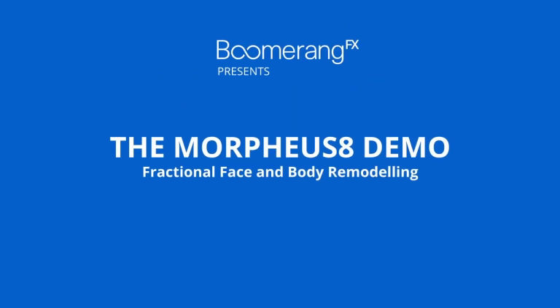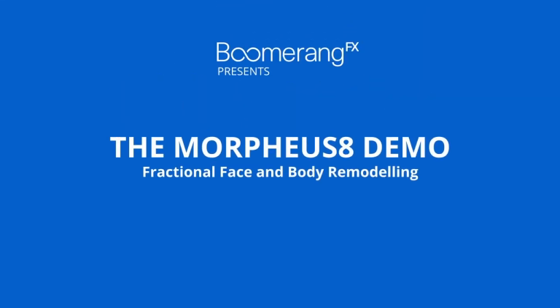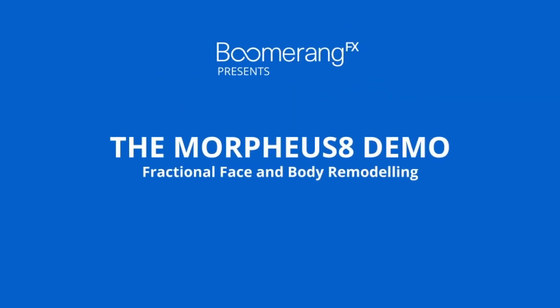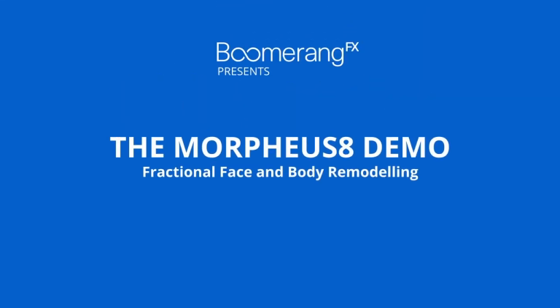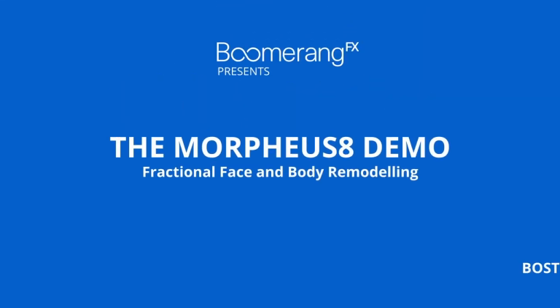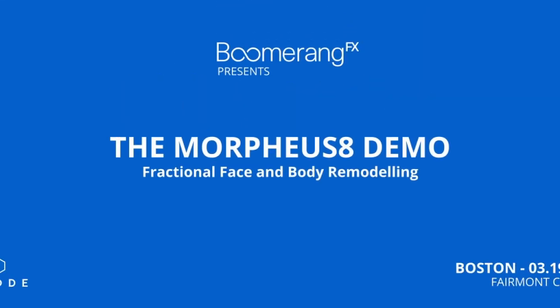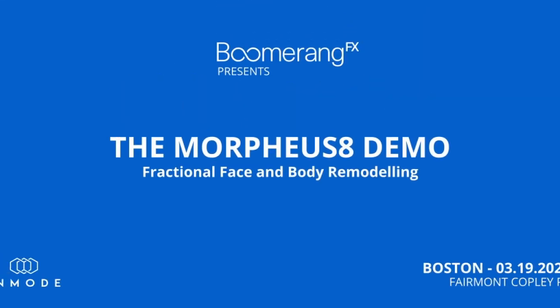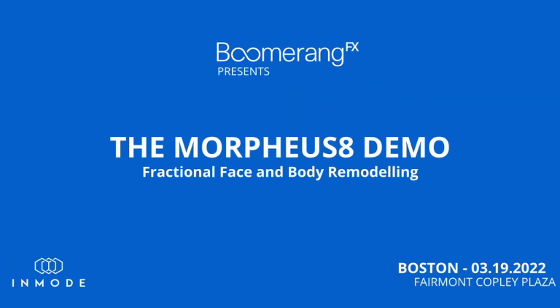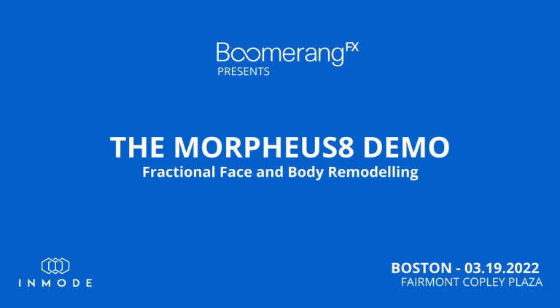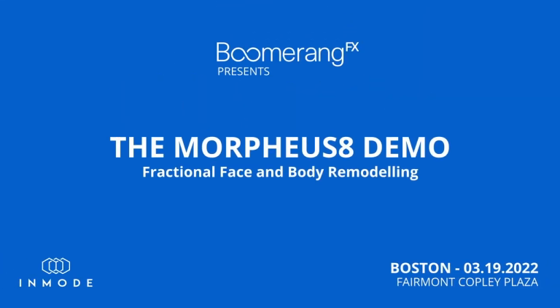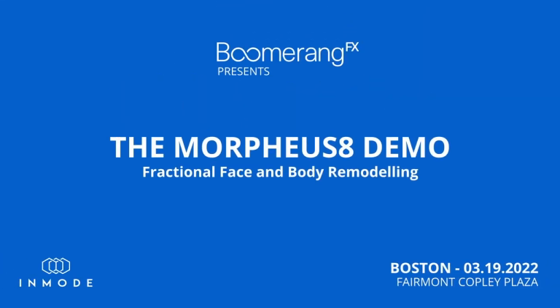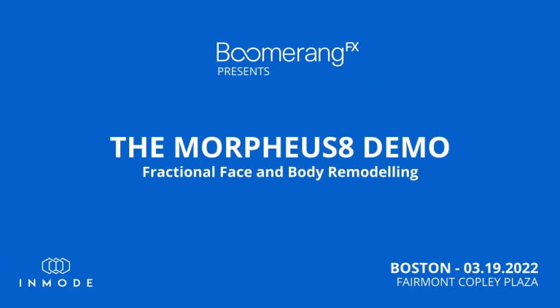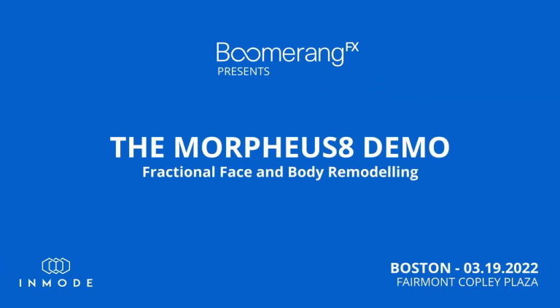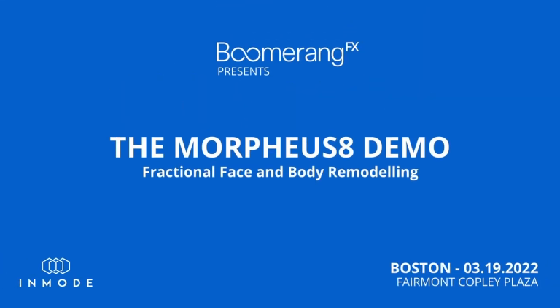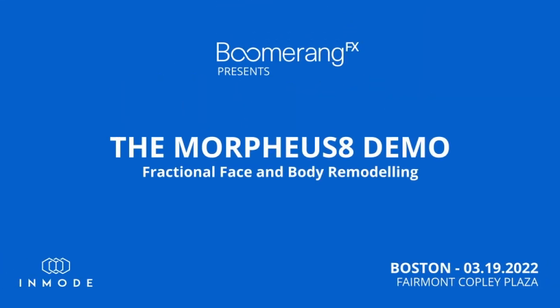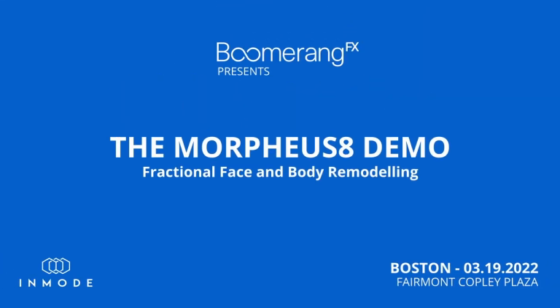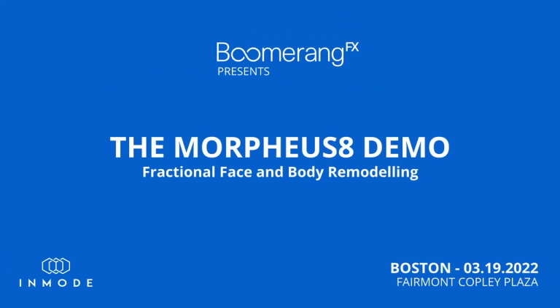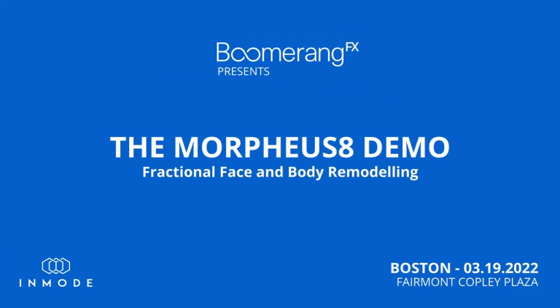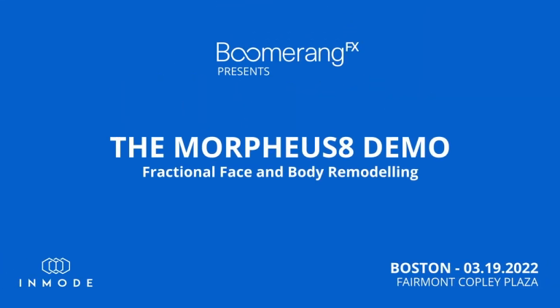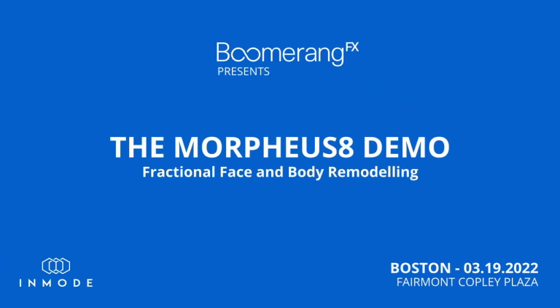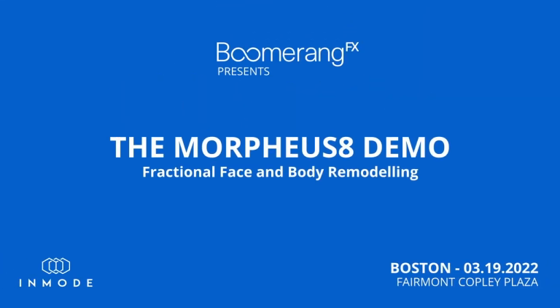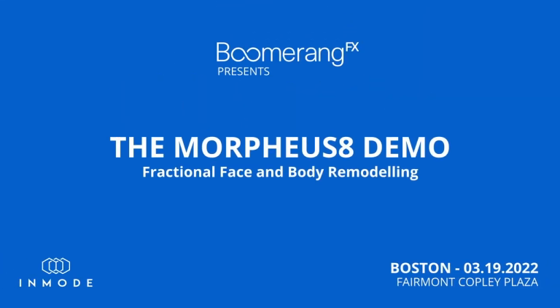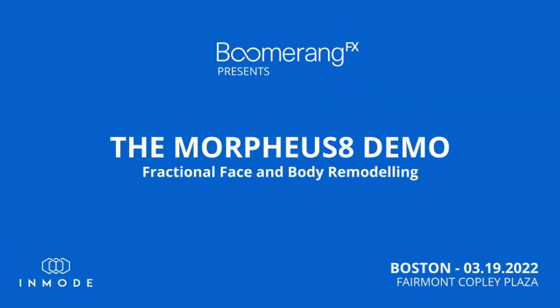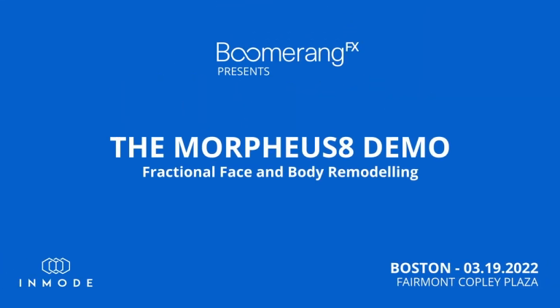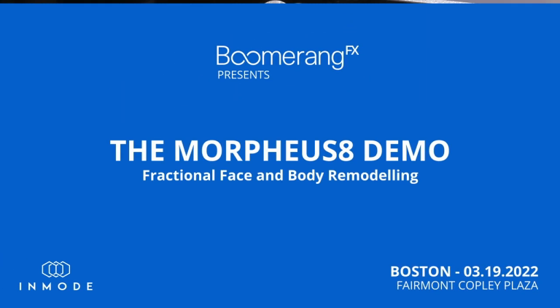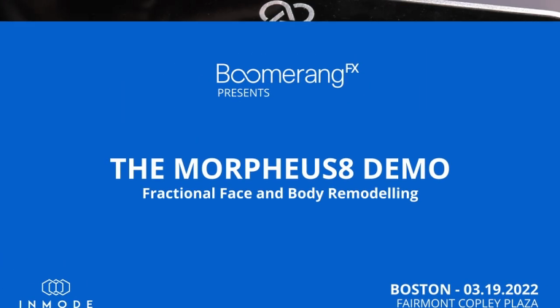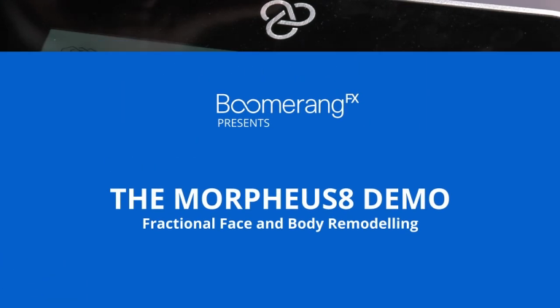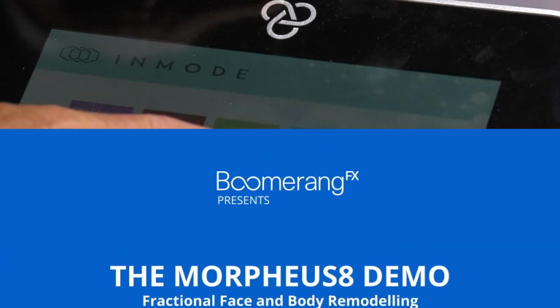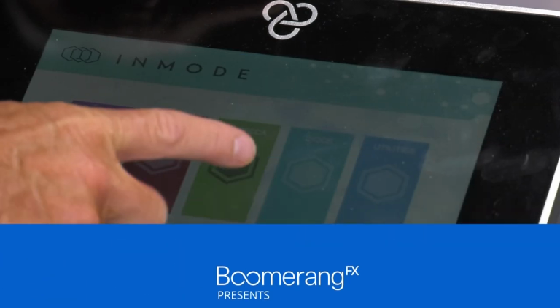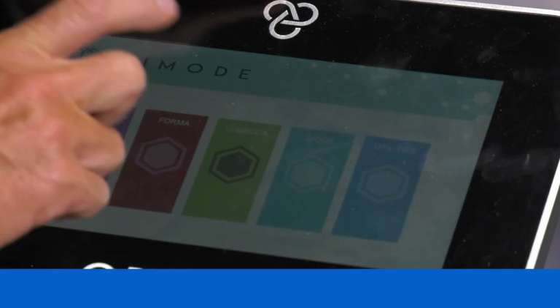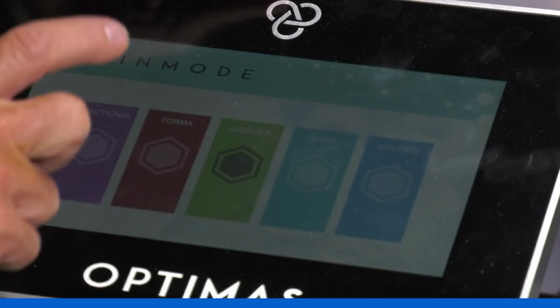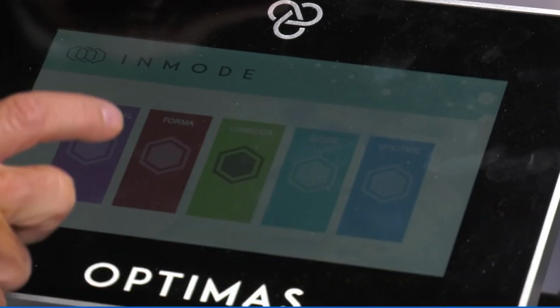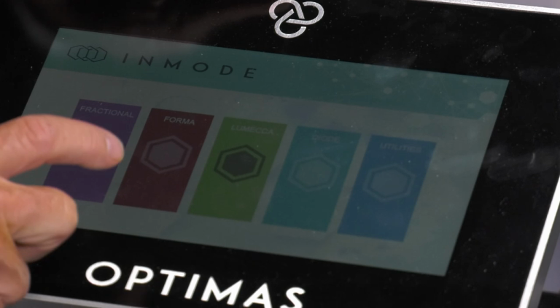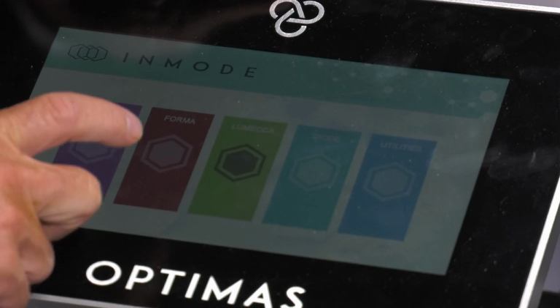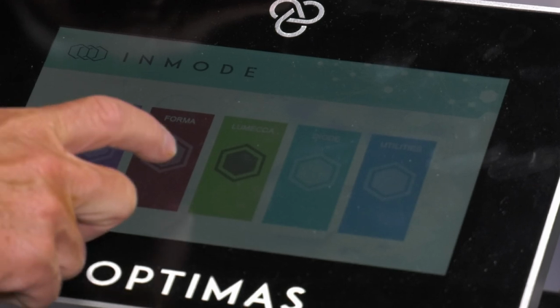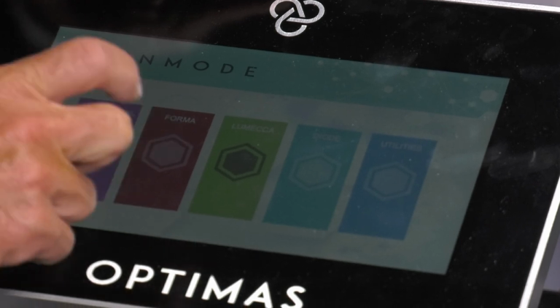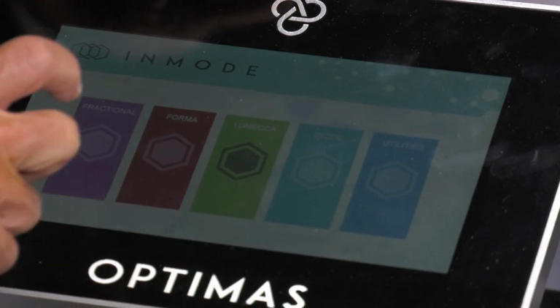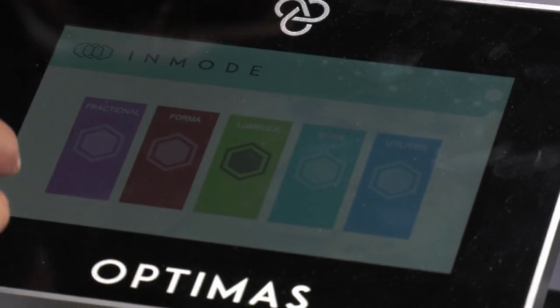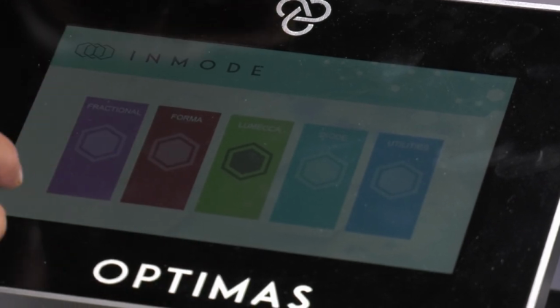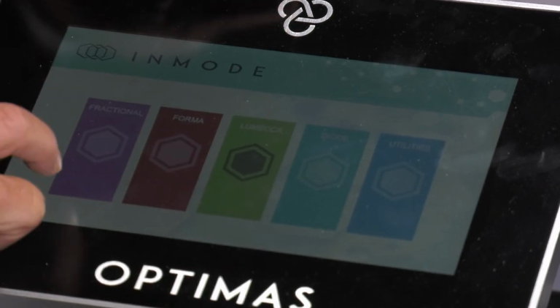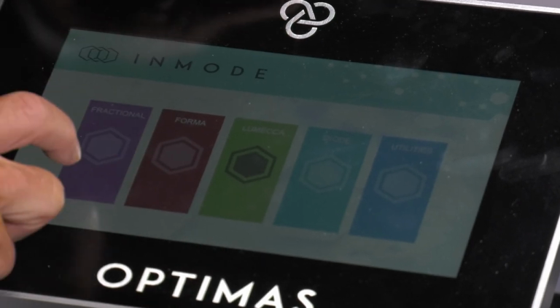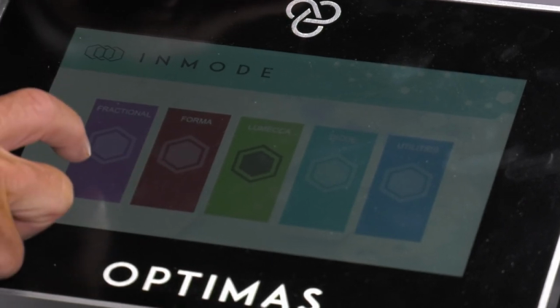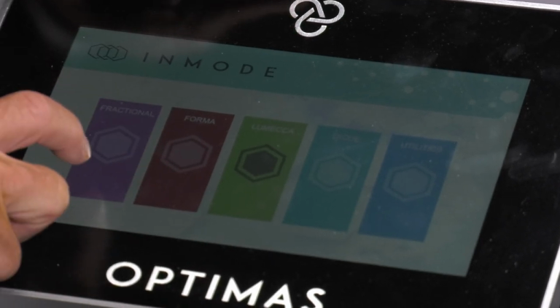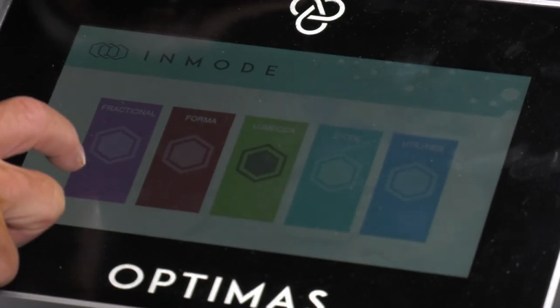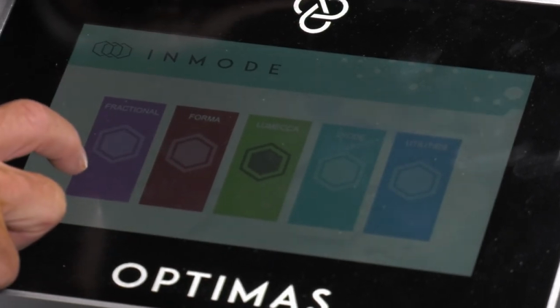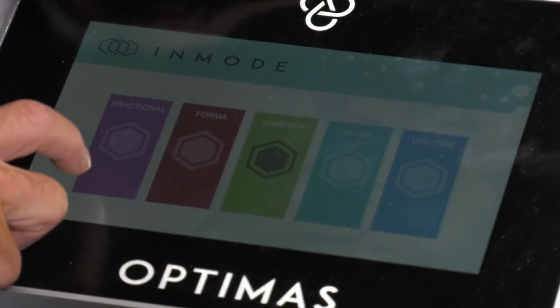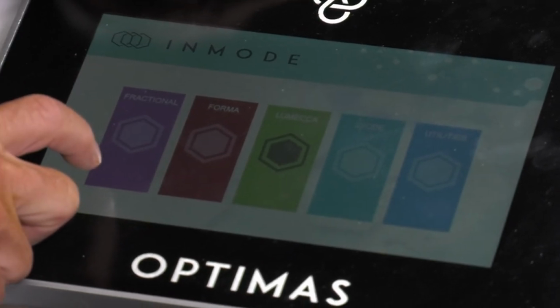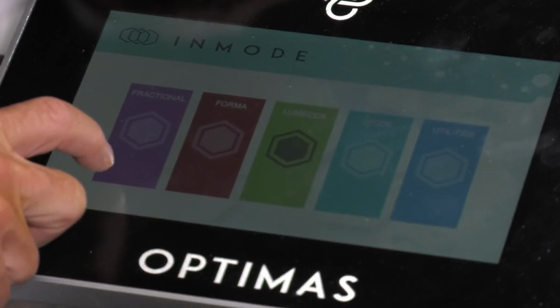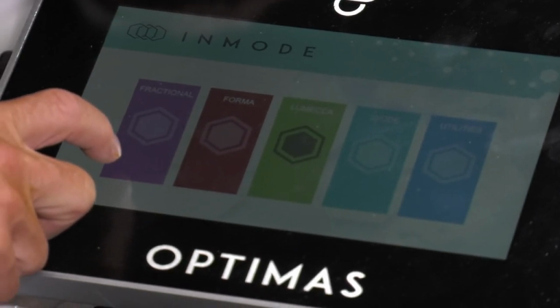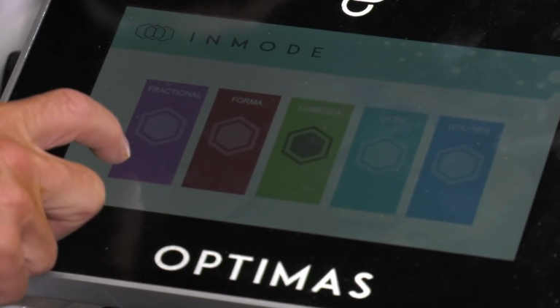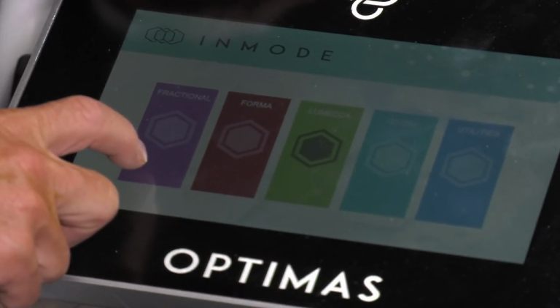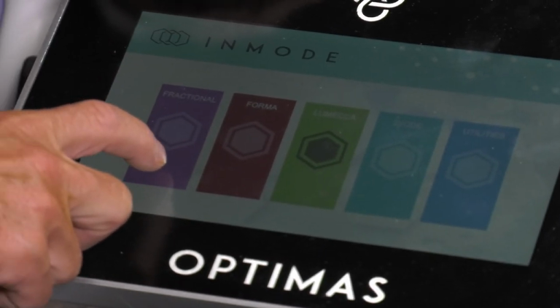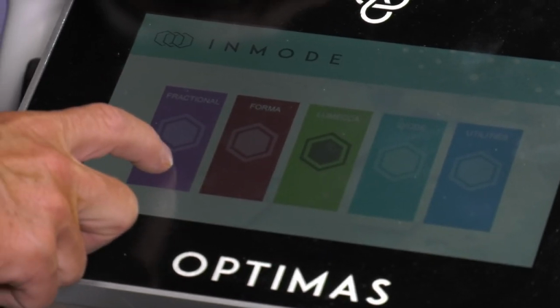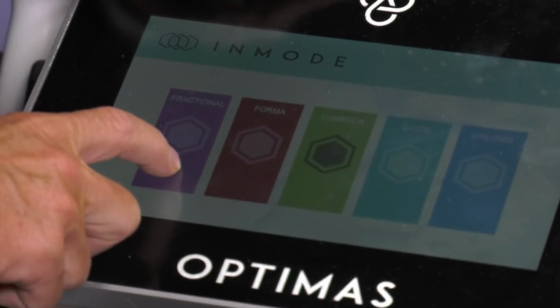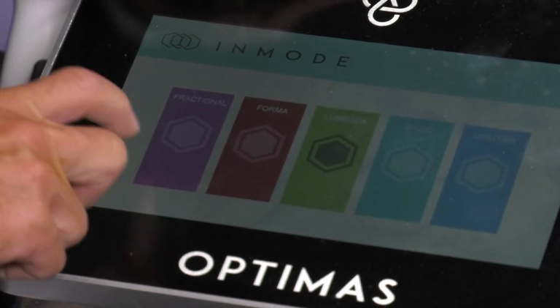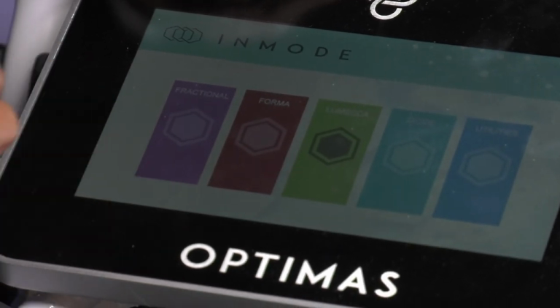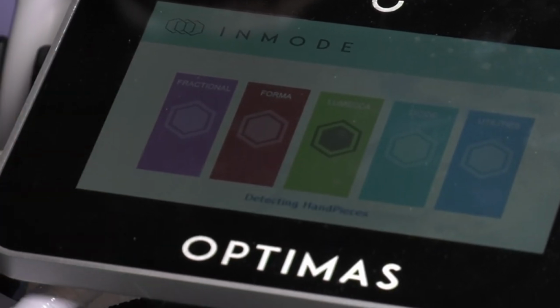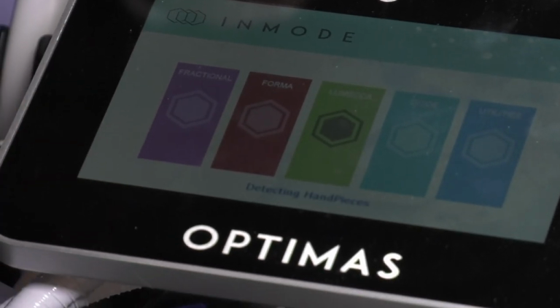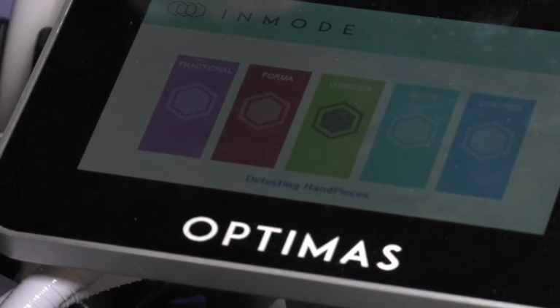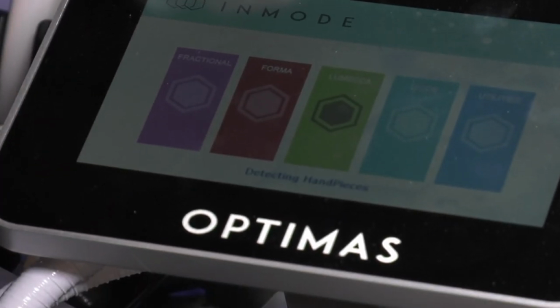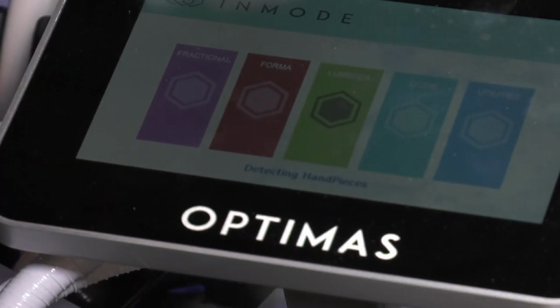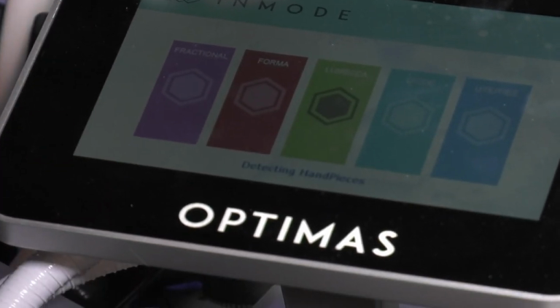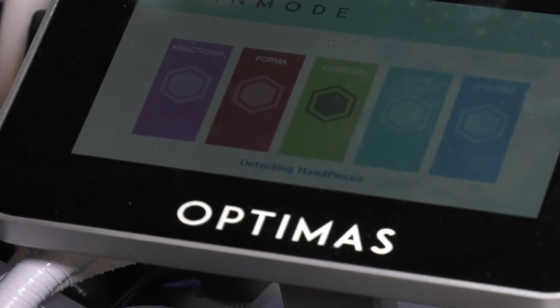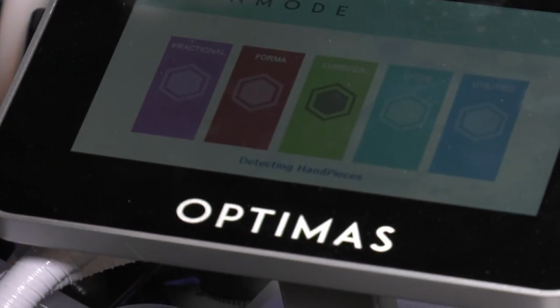These are all the revenue streams on this device. We've already done Lumecca IPL, we've done the Forma, now we're going to fractional with the fractional button.